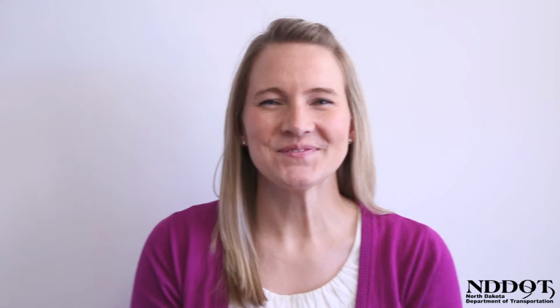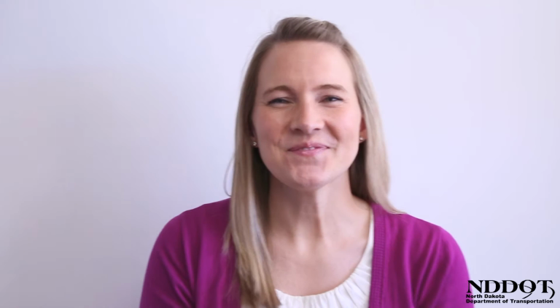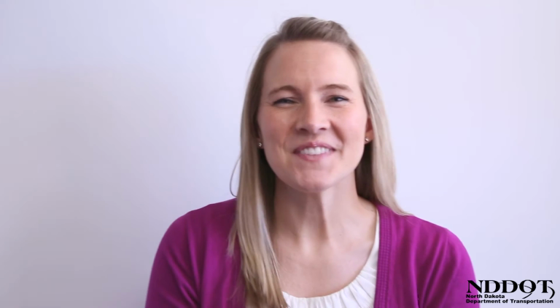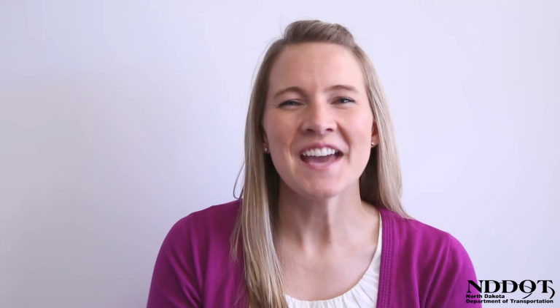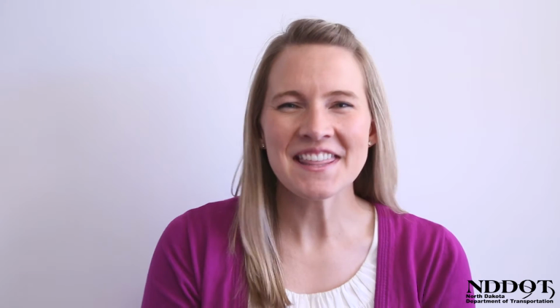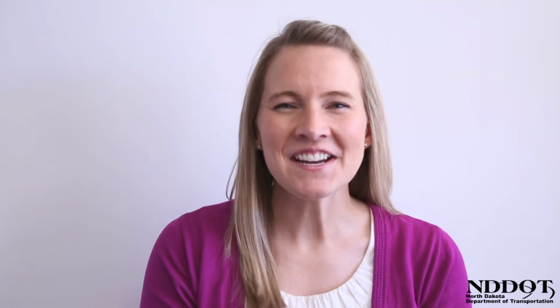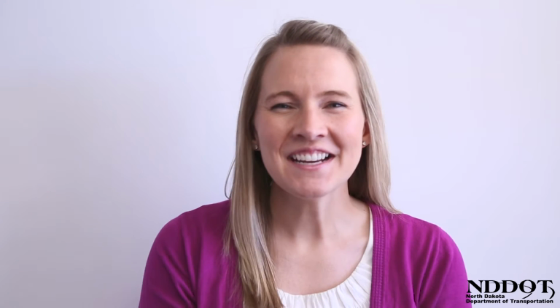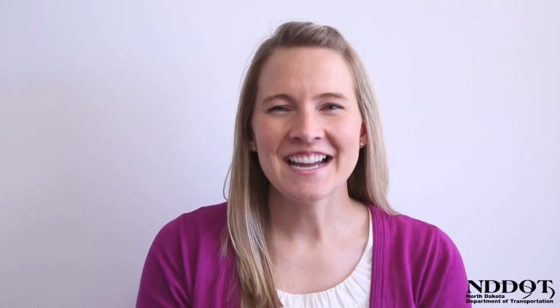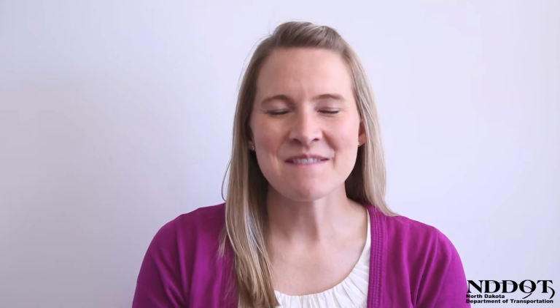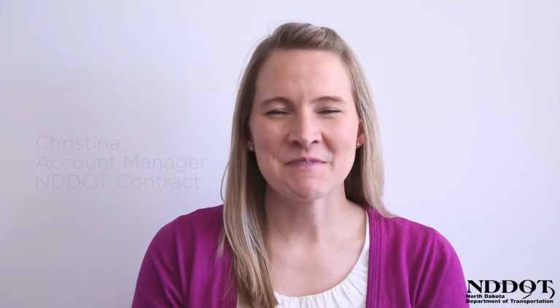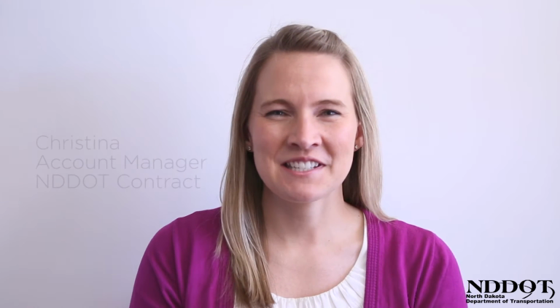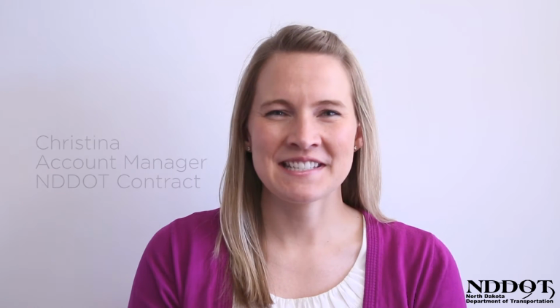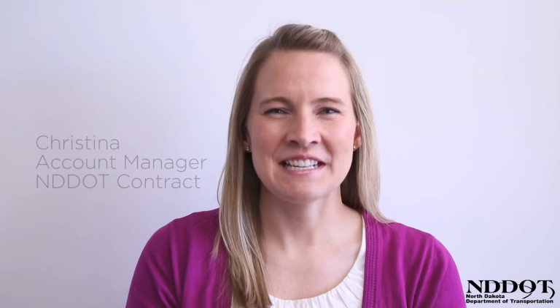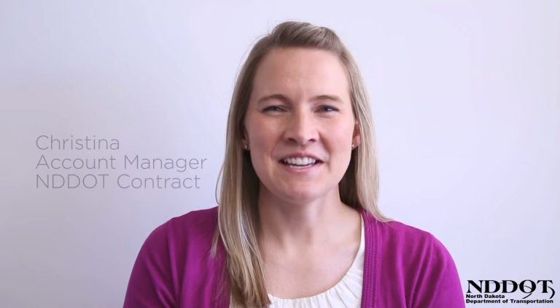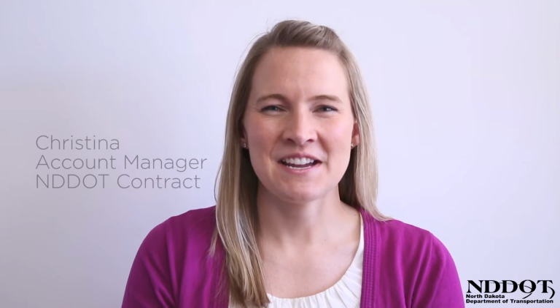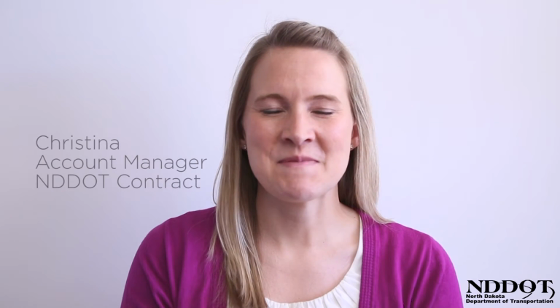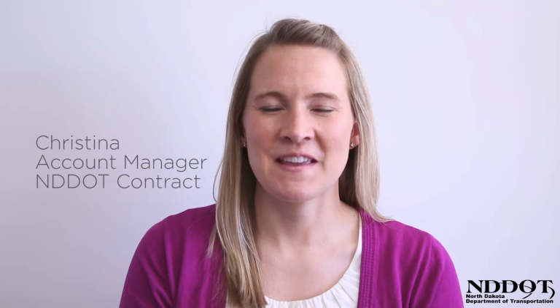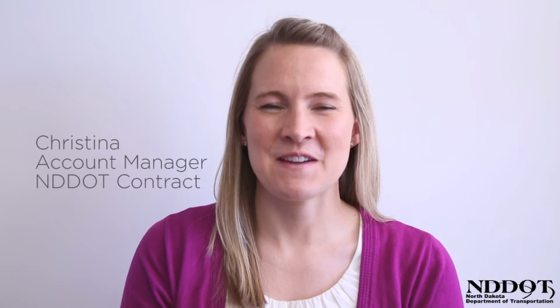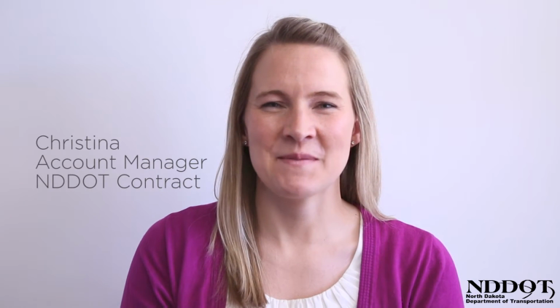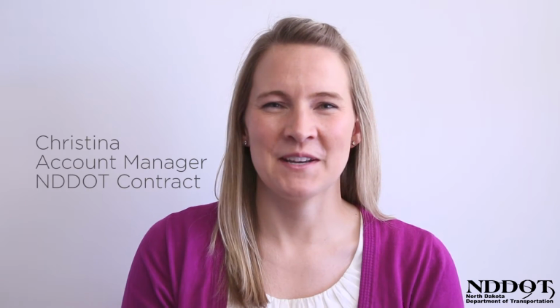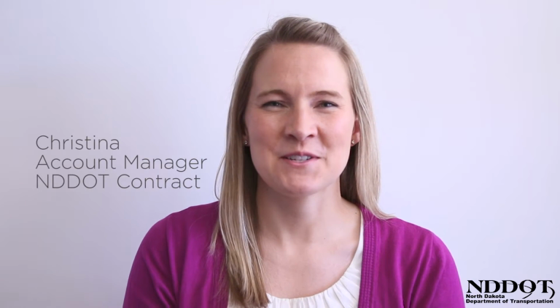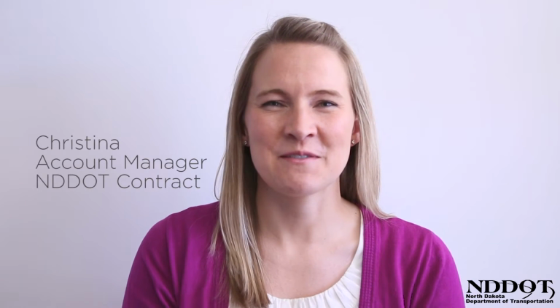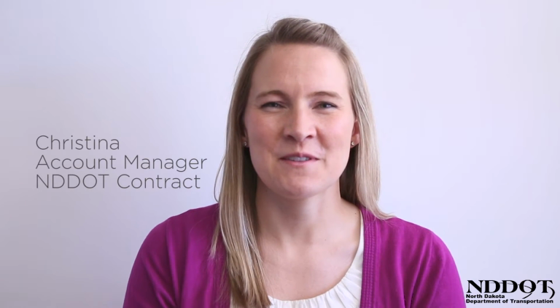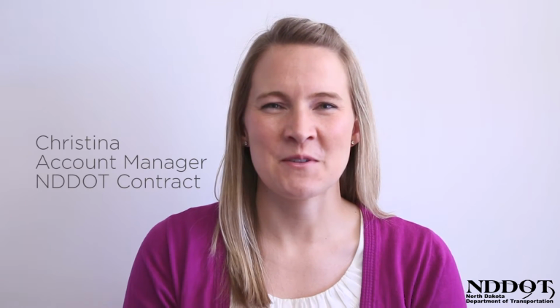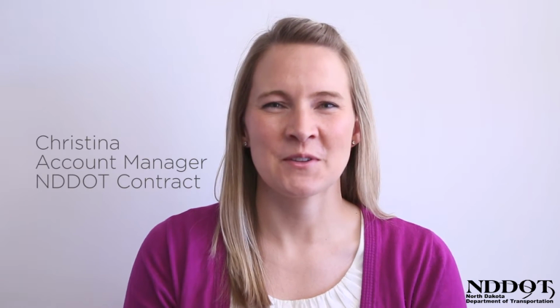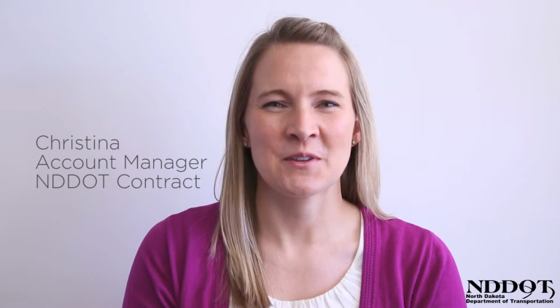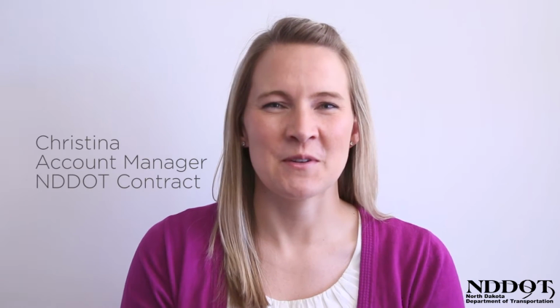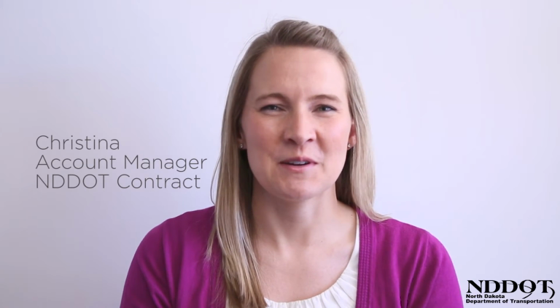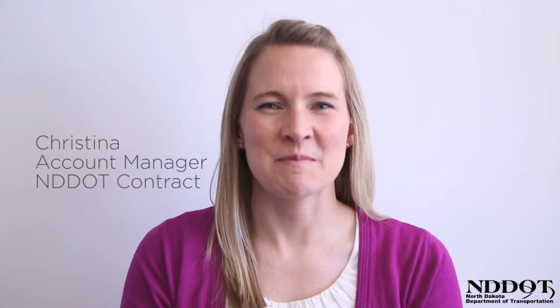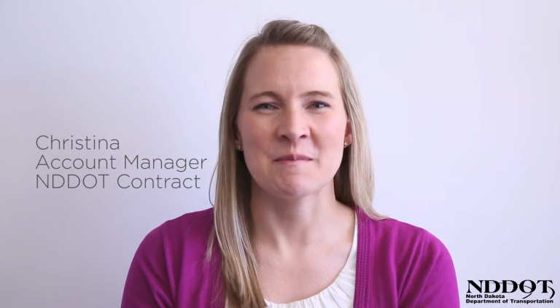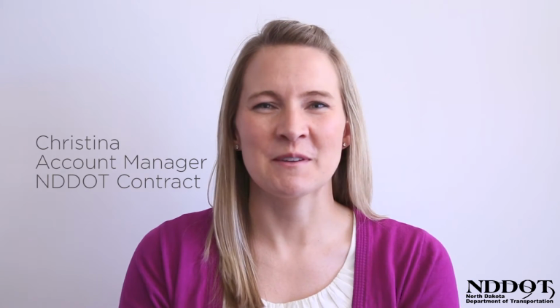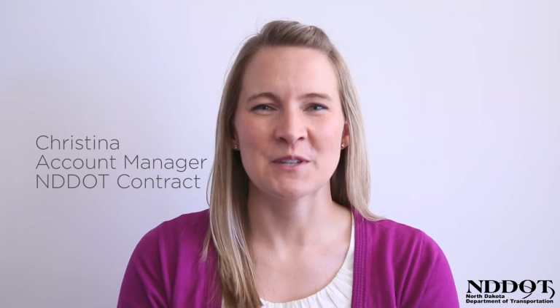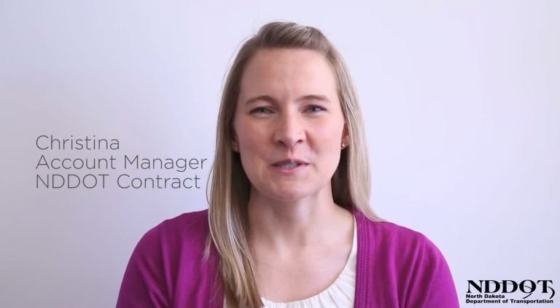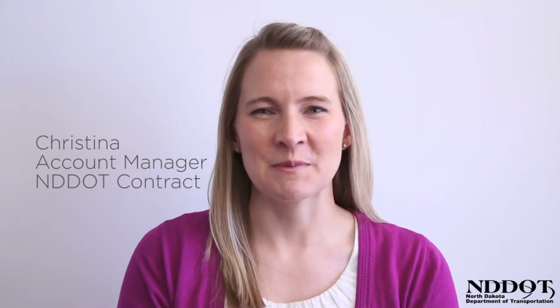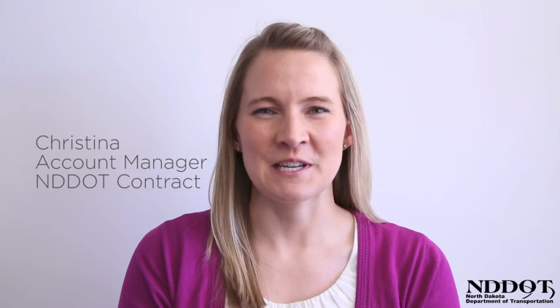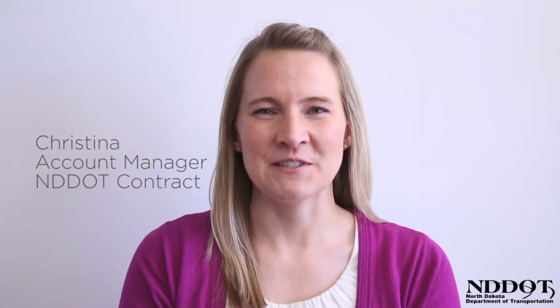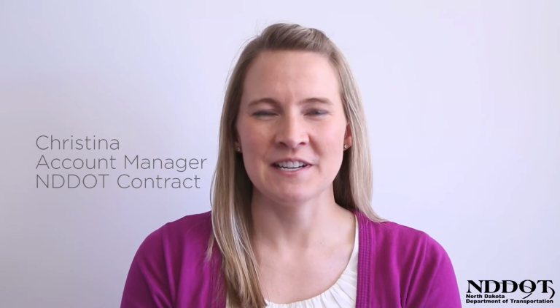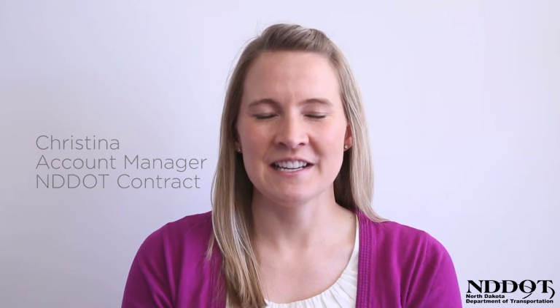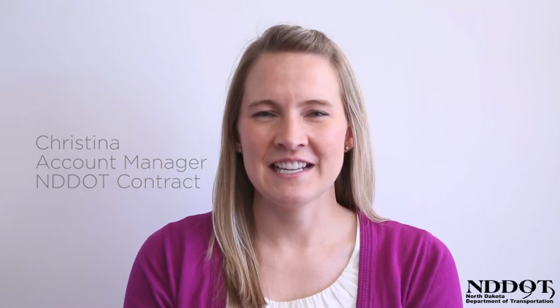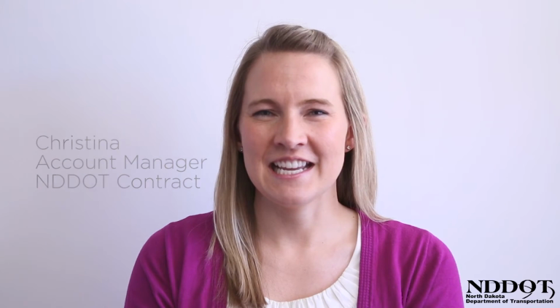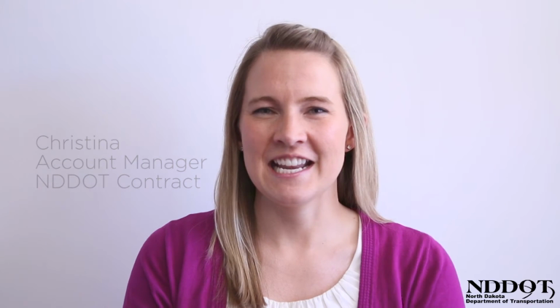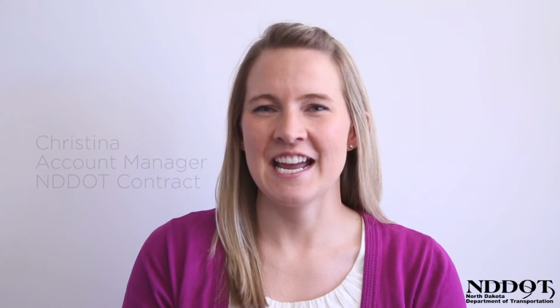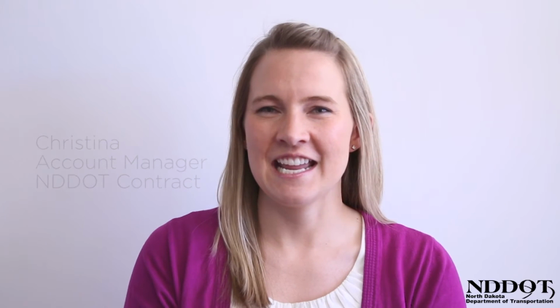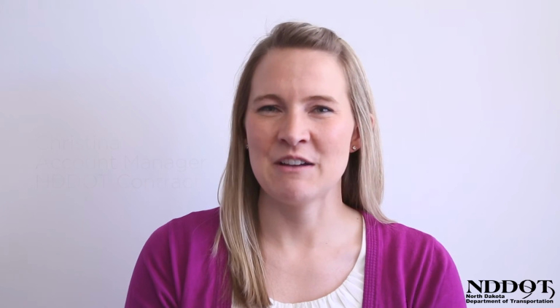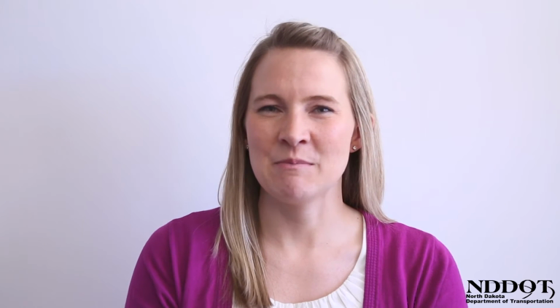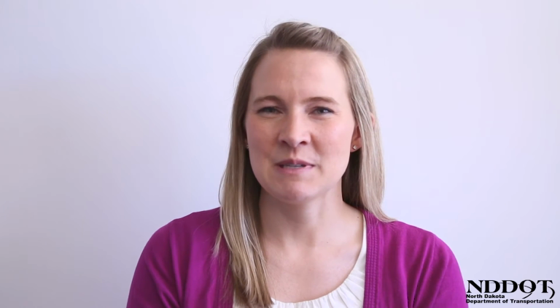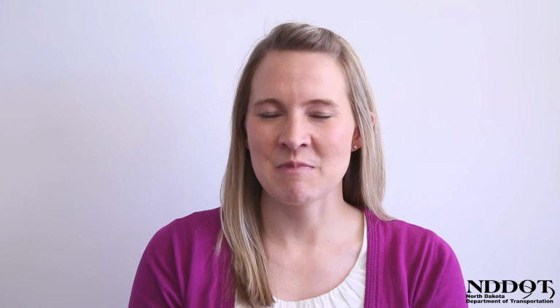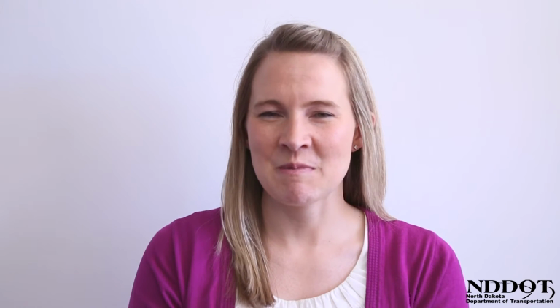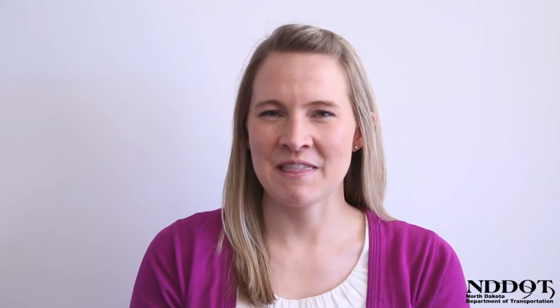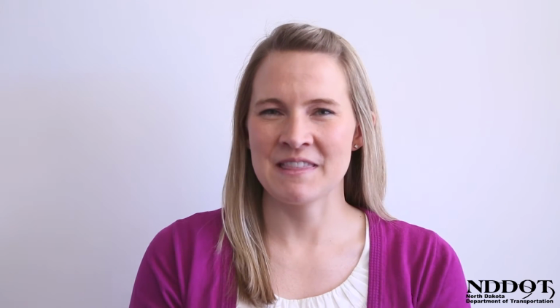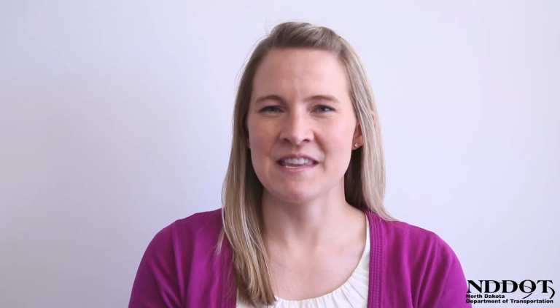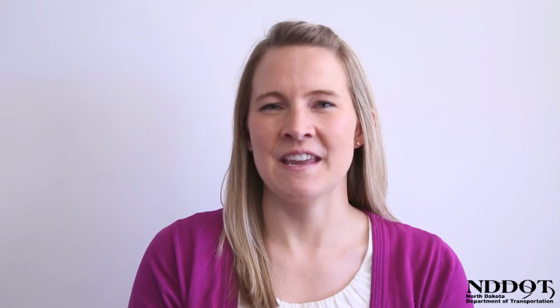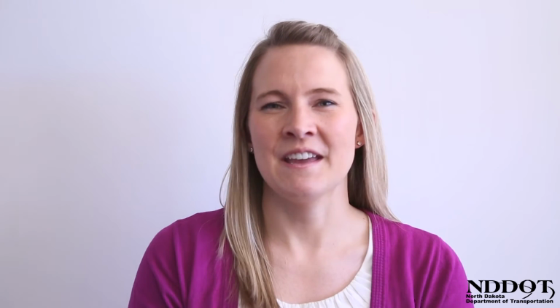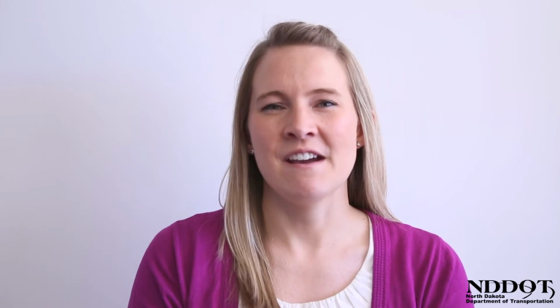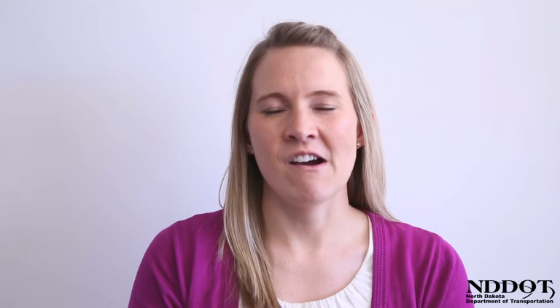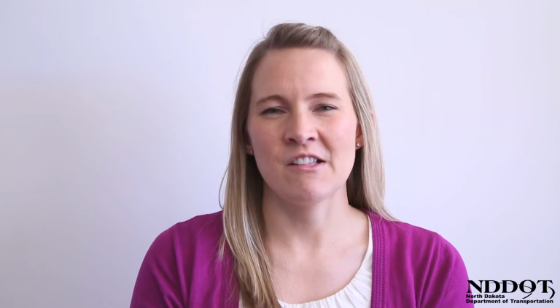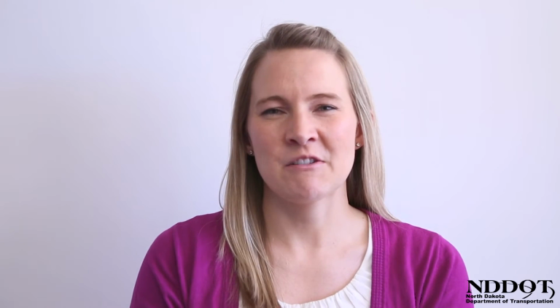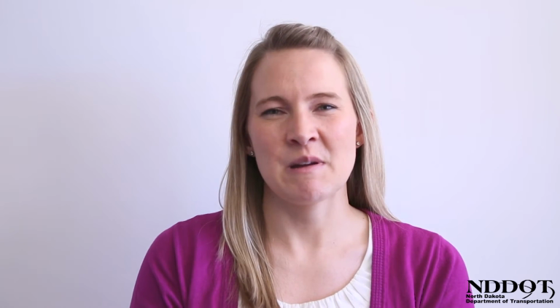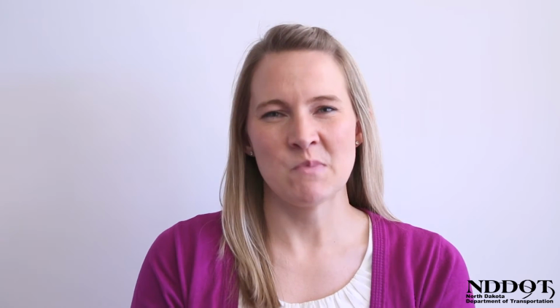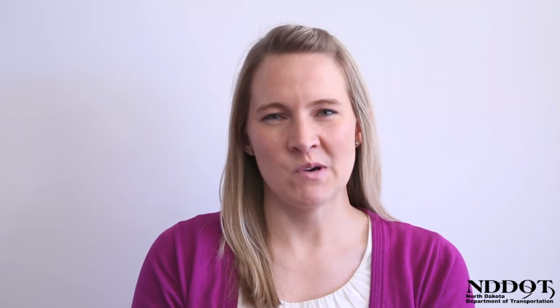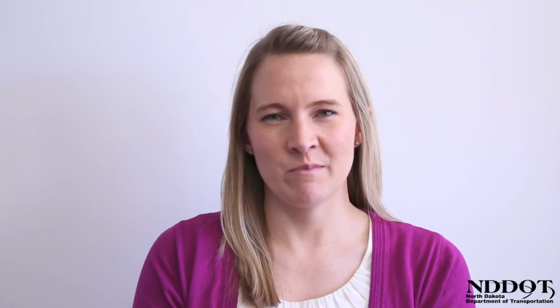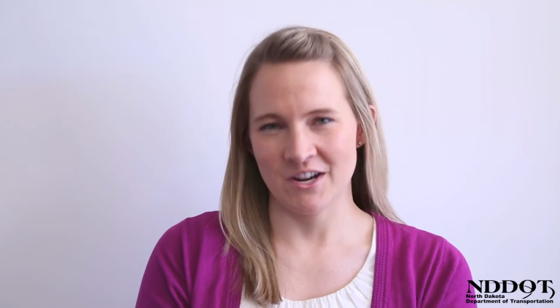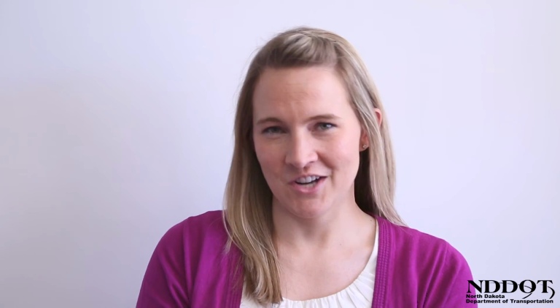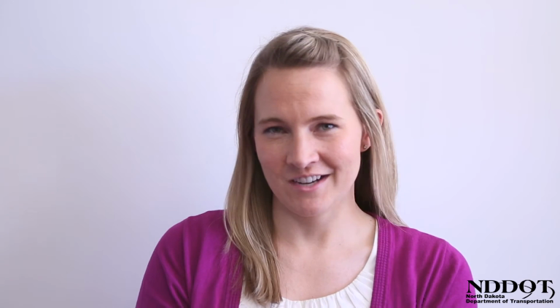I'm Christina, the account manager for the North Dakota Department of Transportation, and I helped implement the hologram board project.